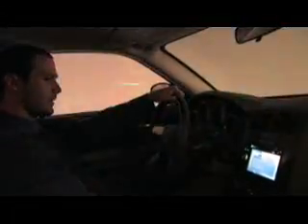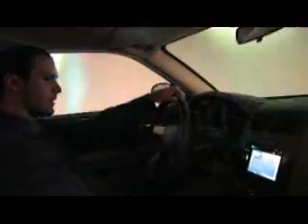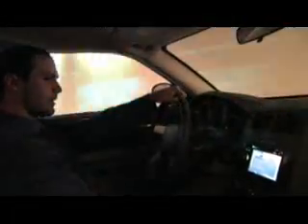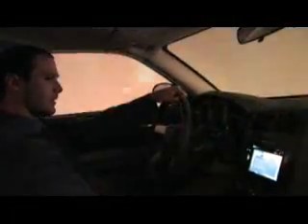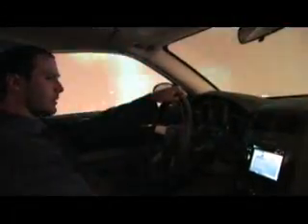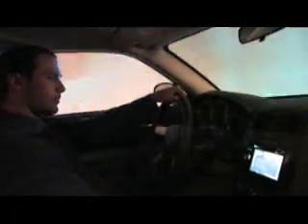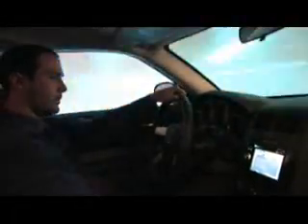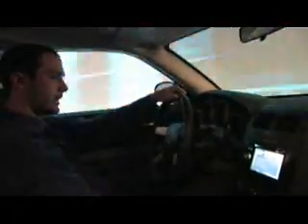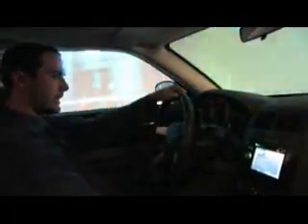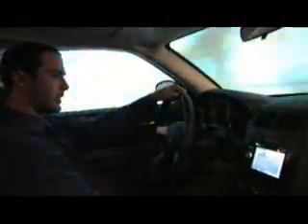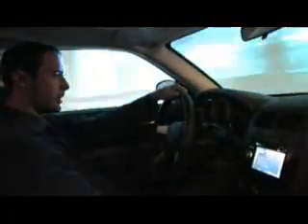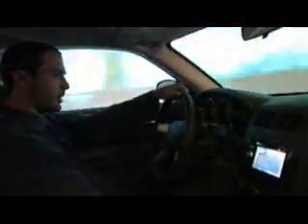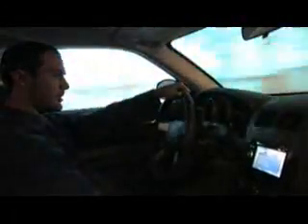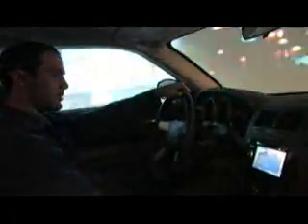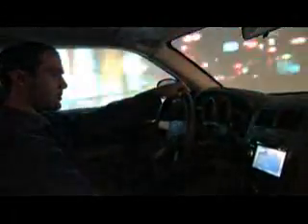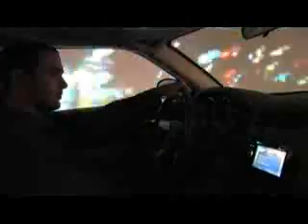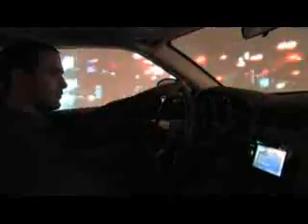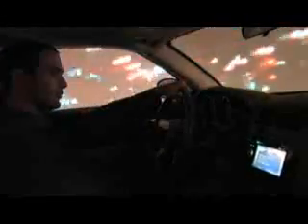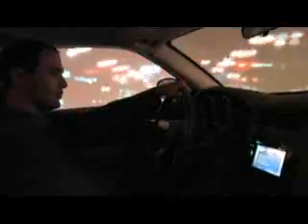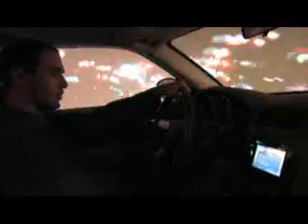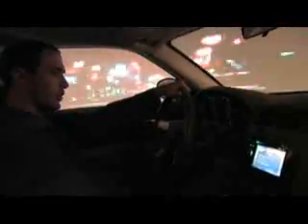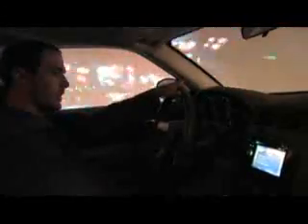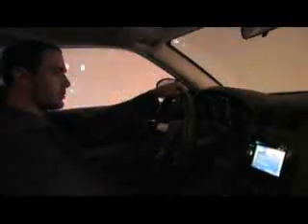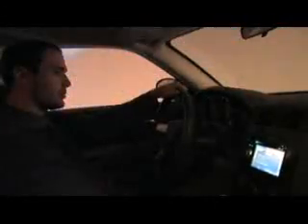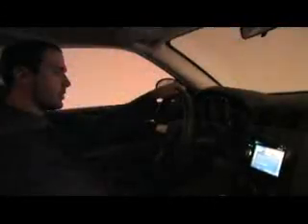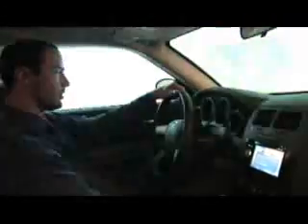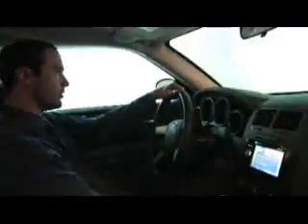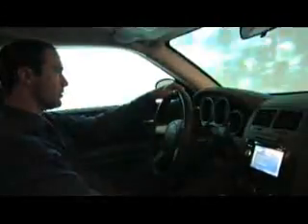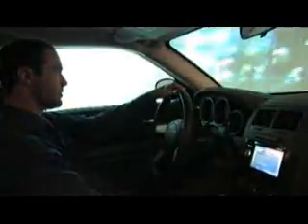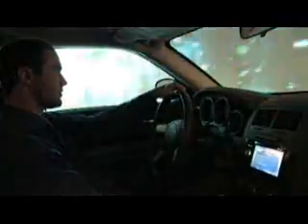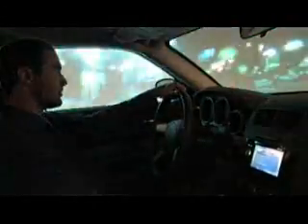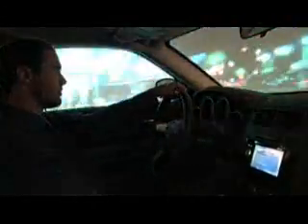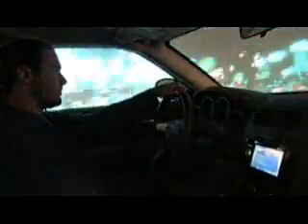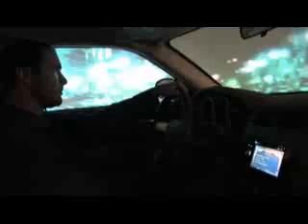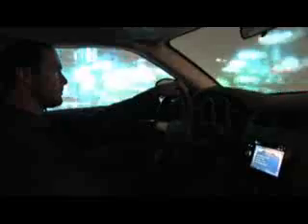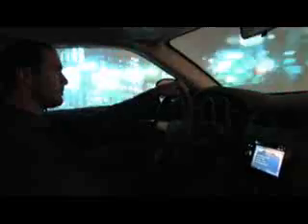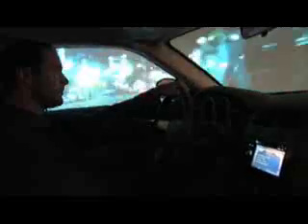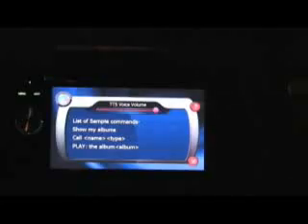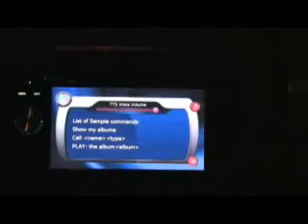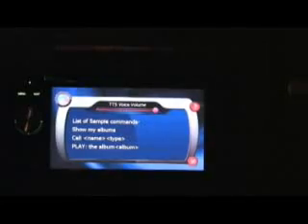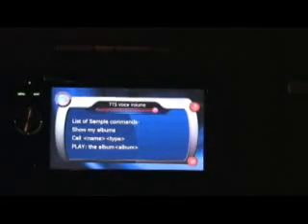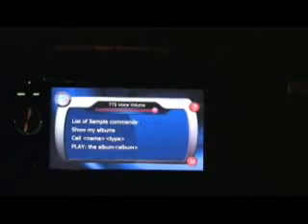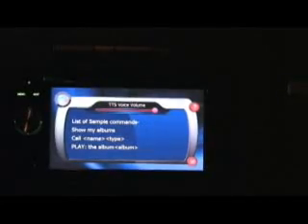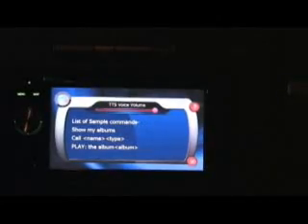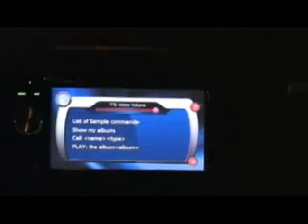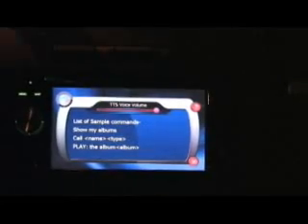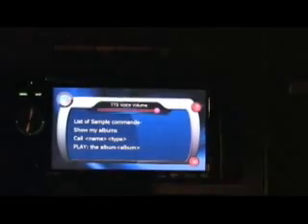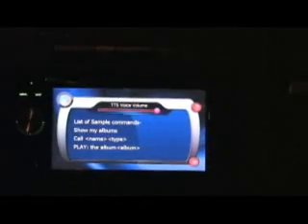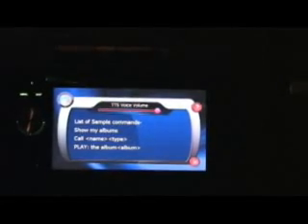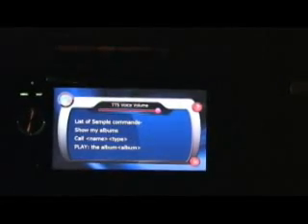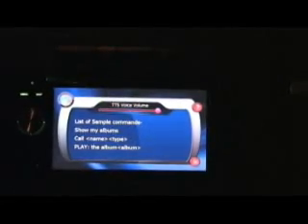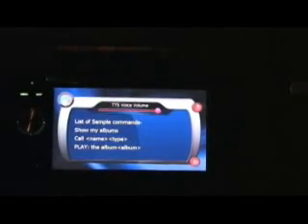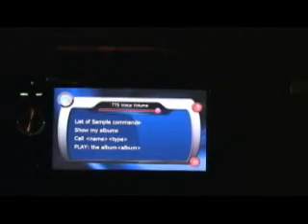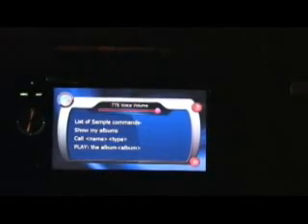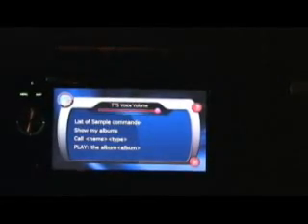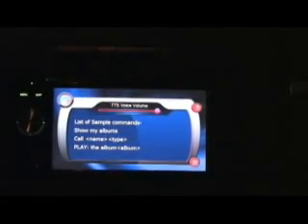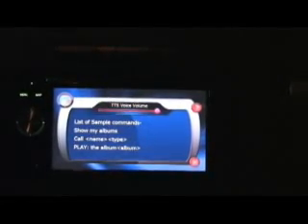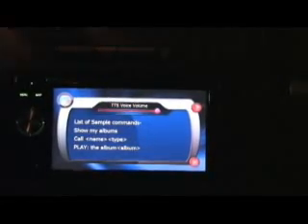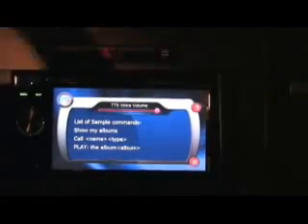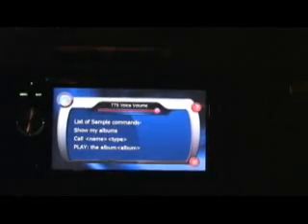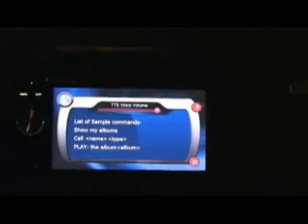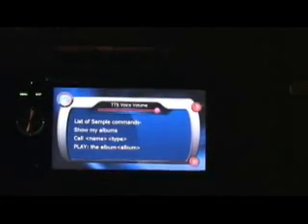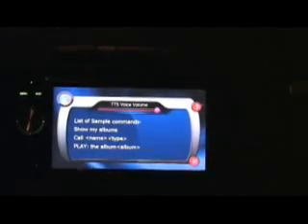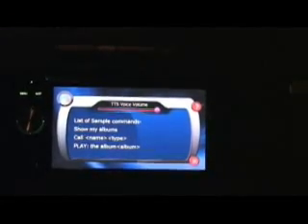Play artist Rolling Stones. Playing the artist the Rolling Stones.